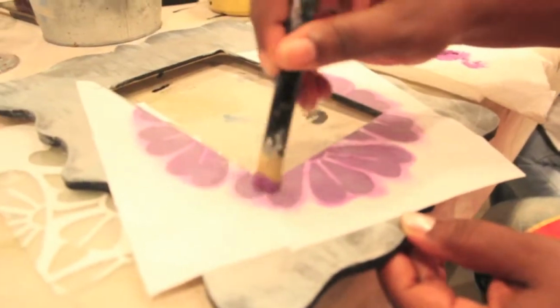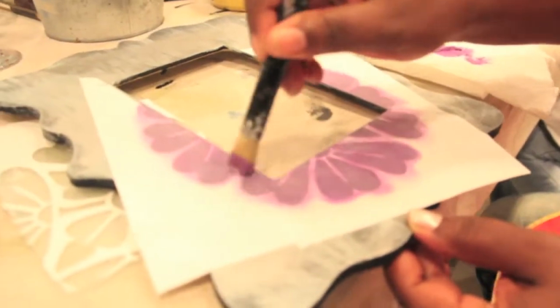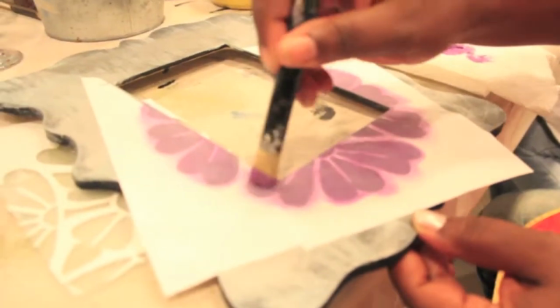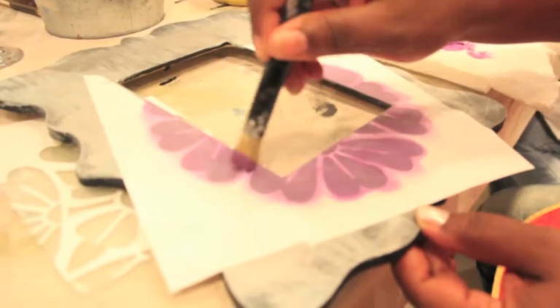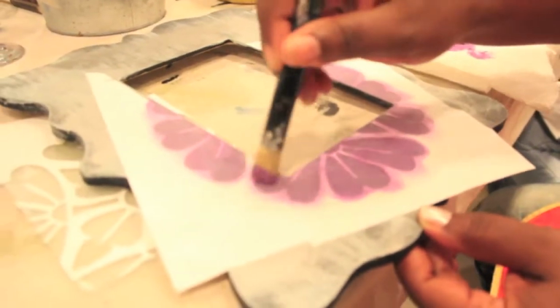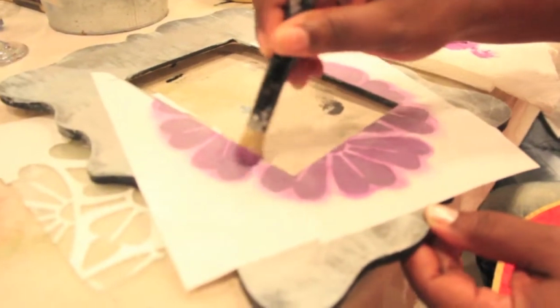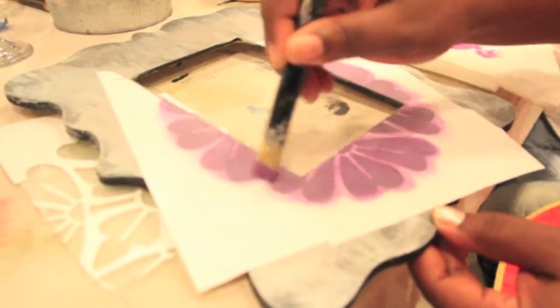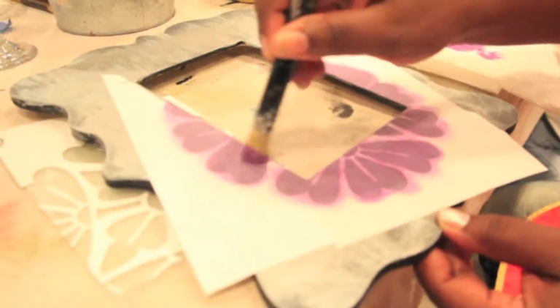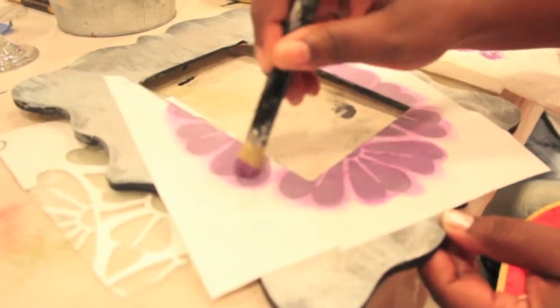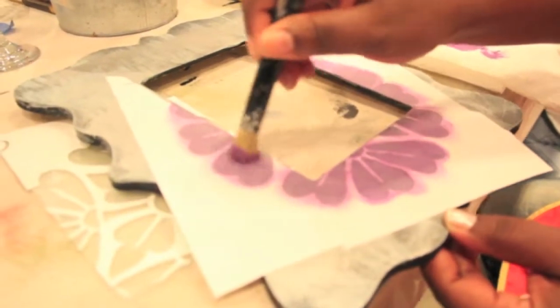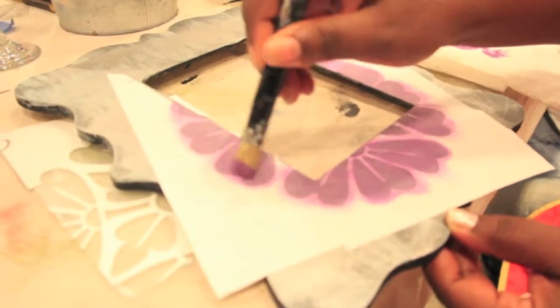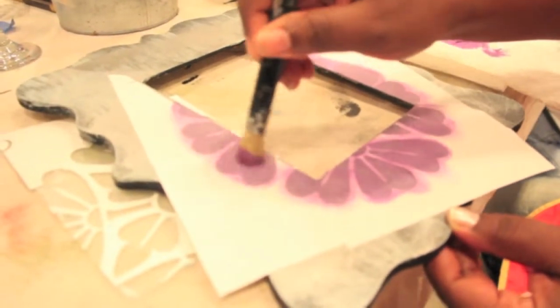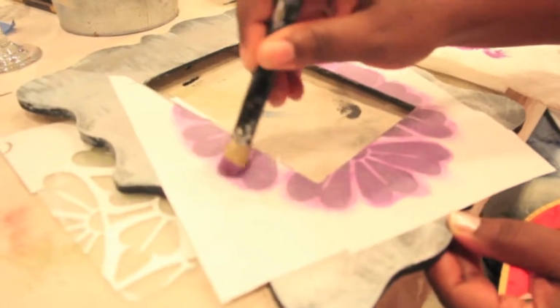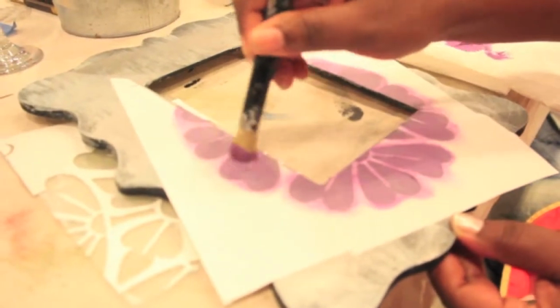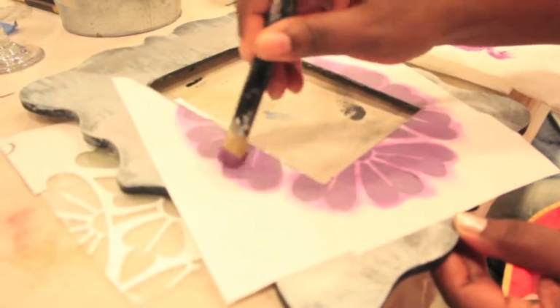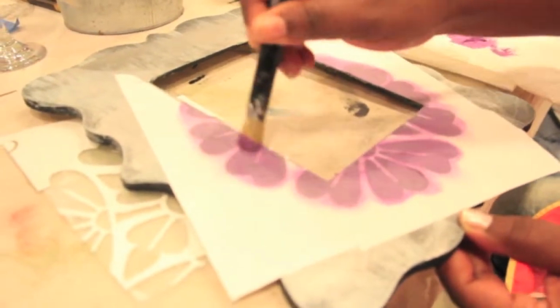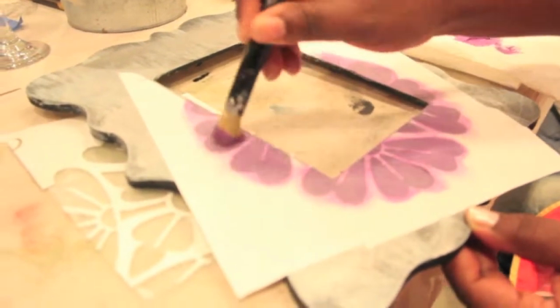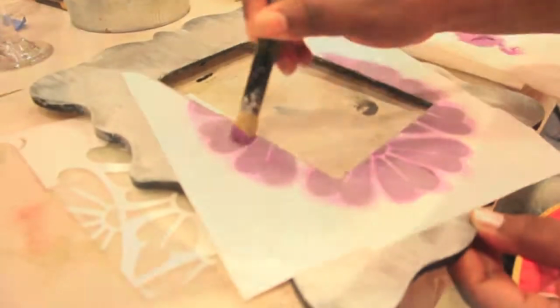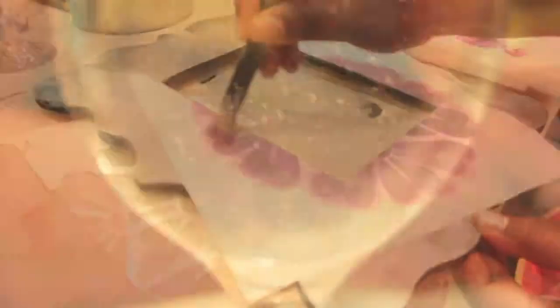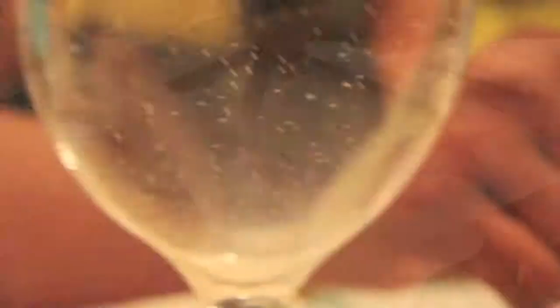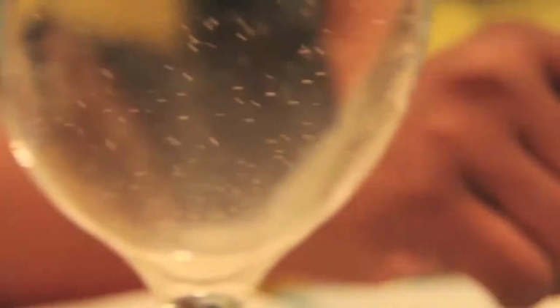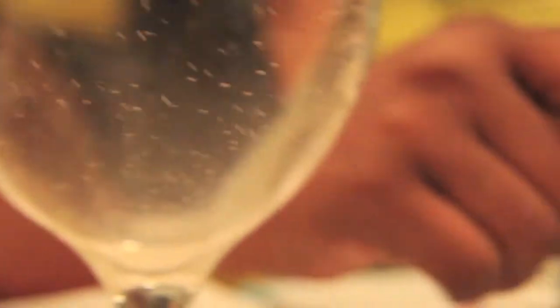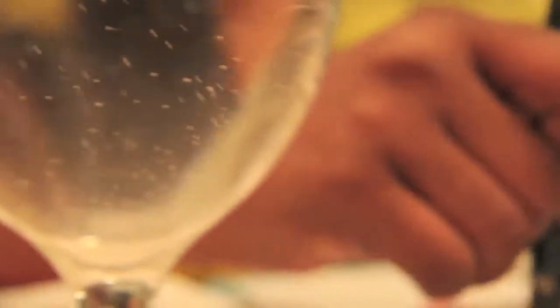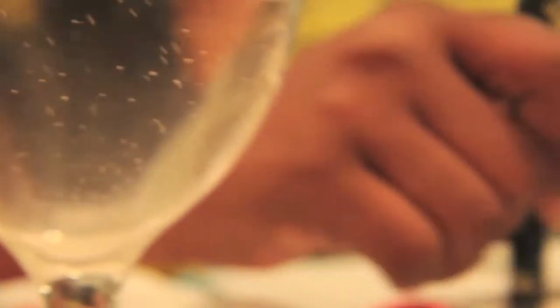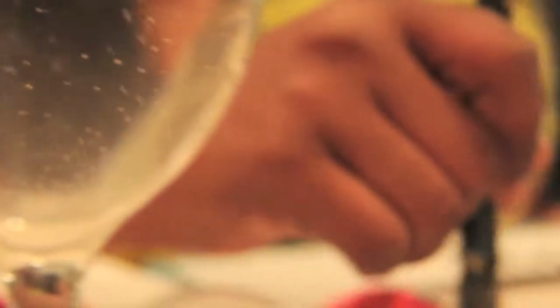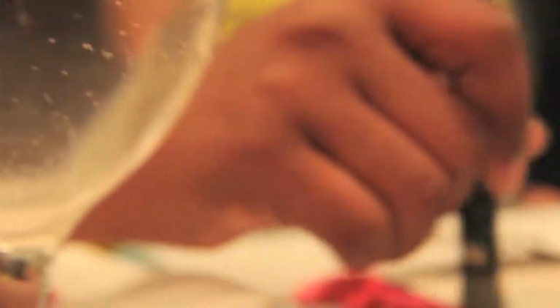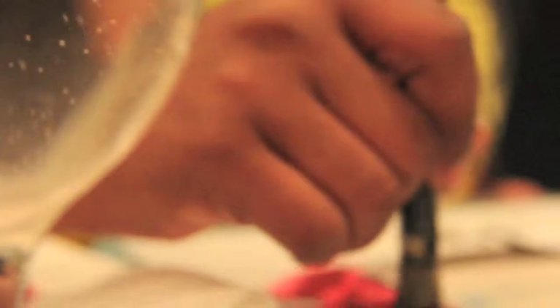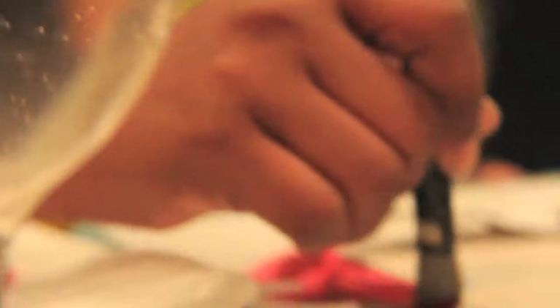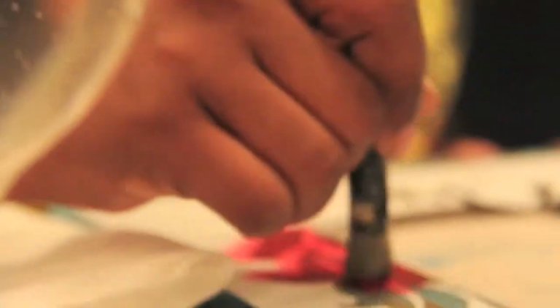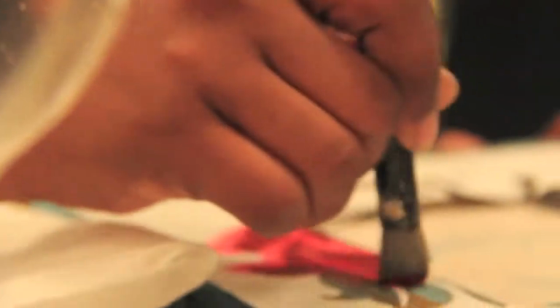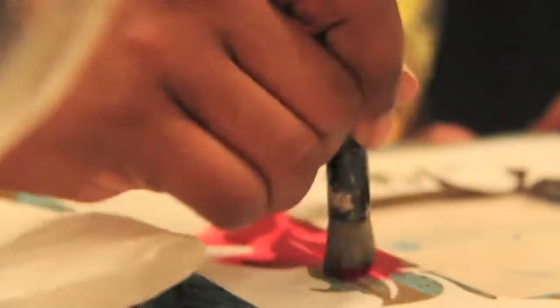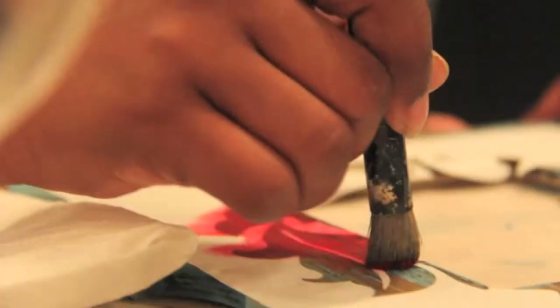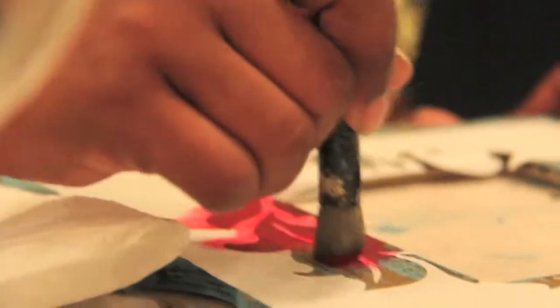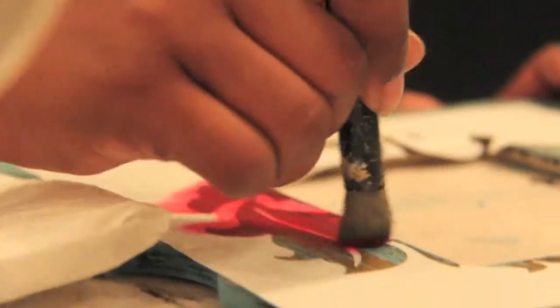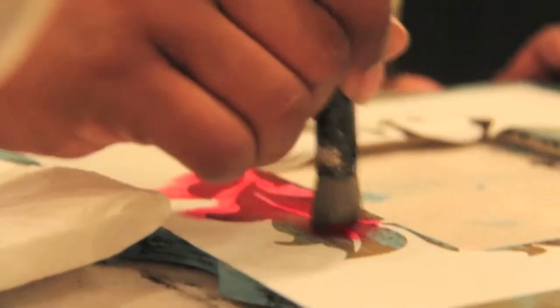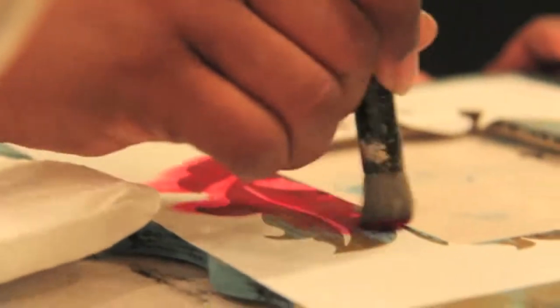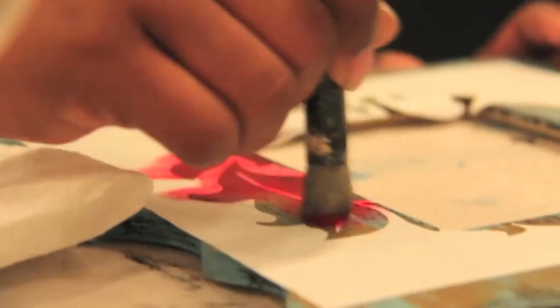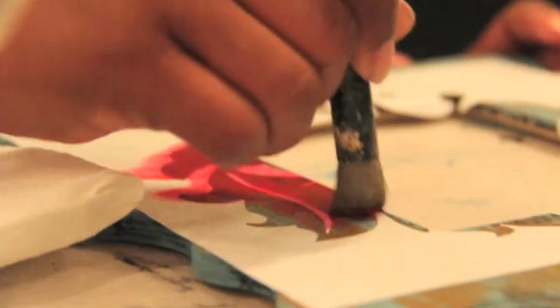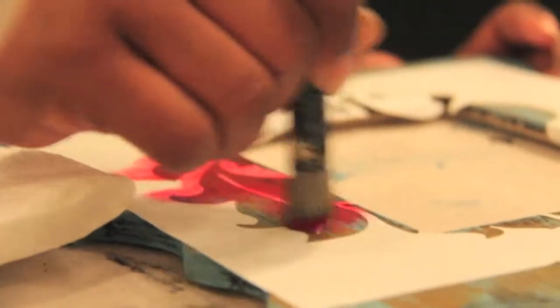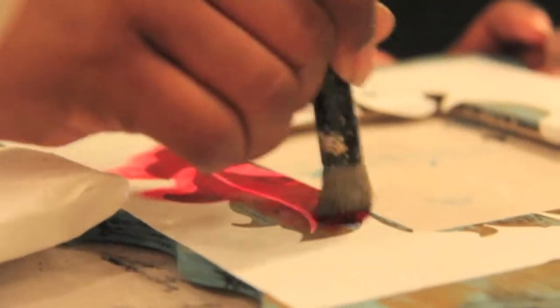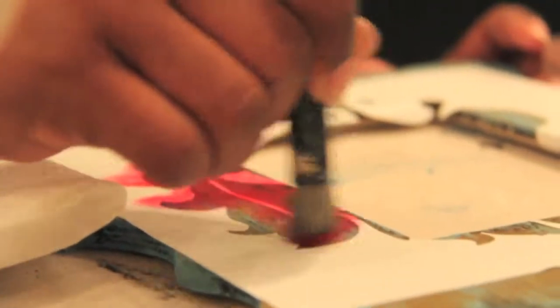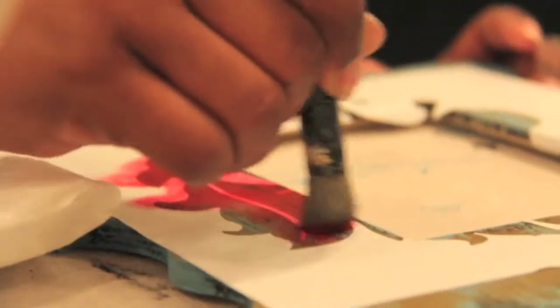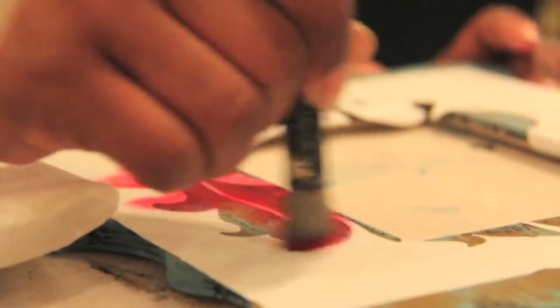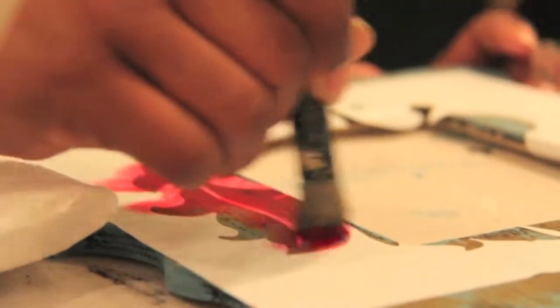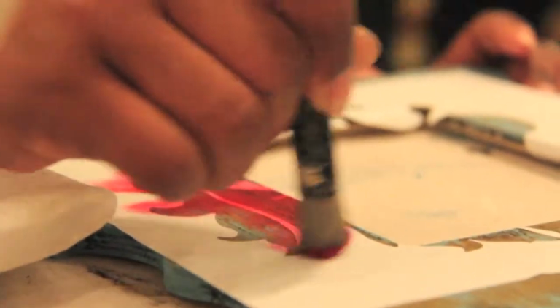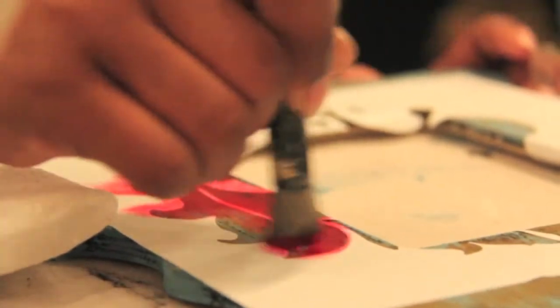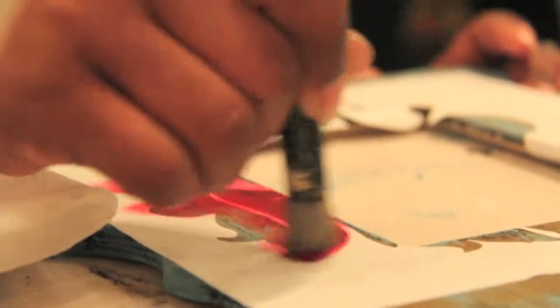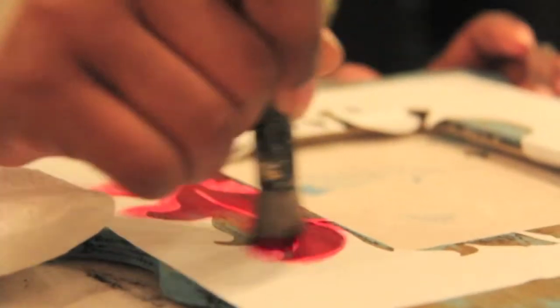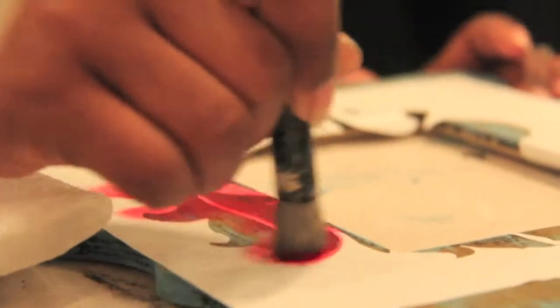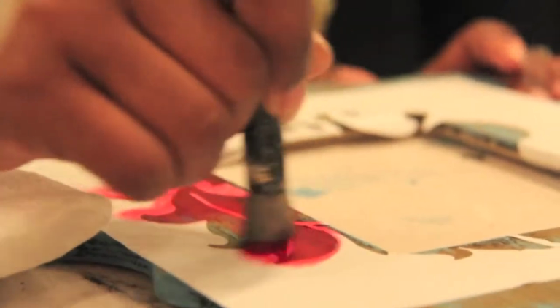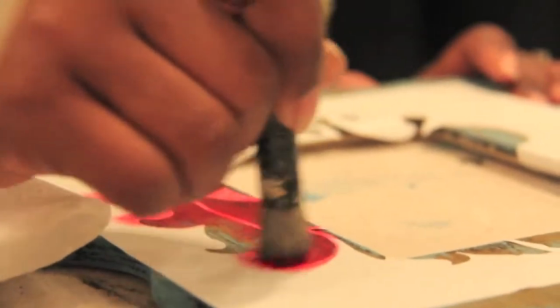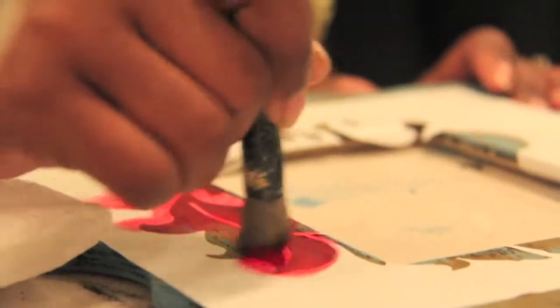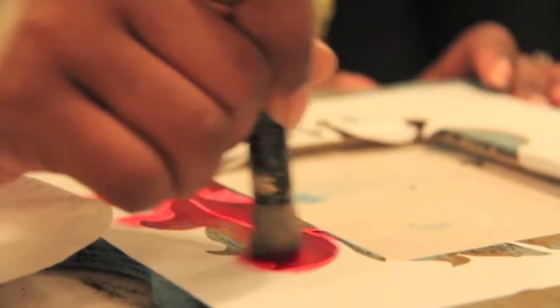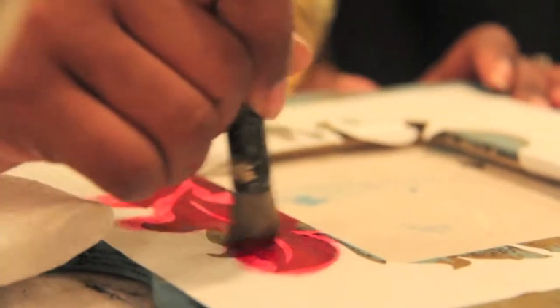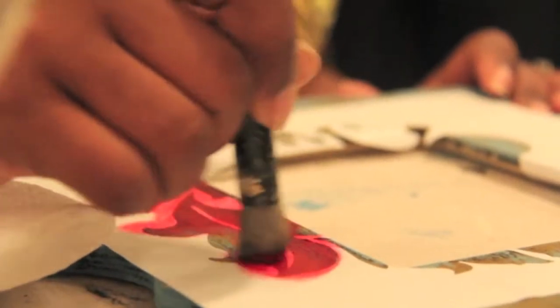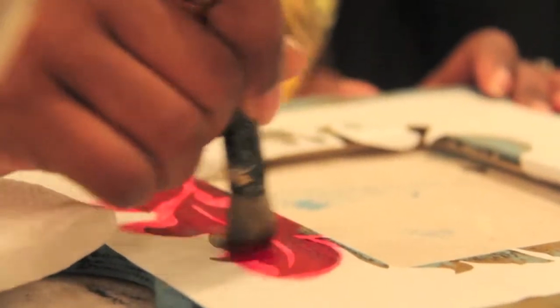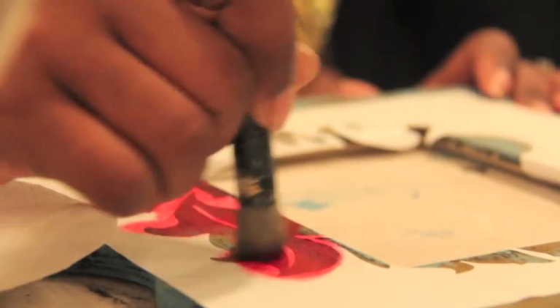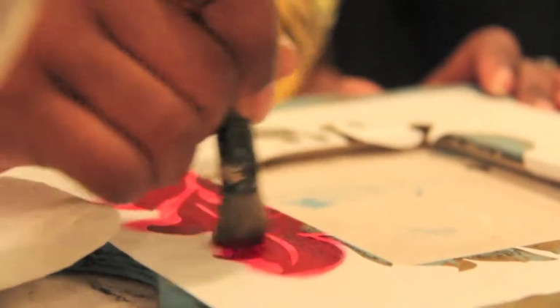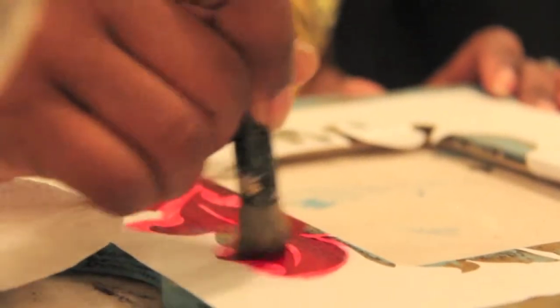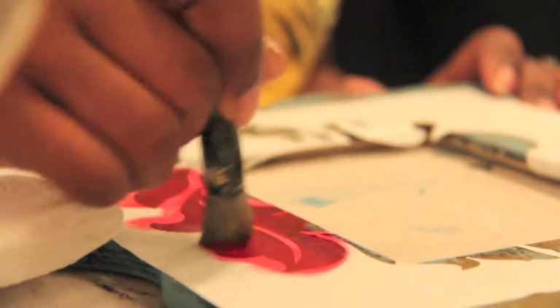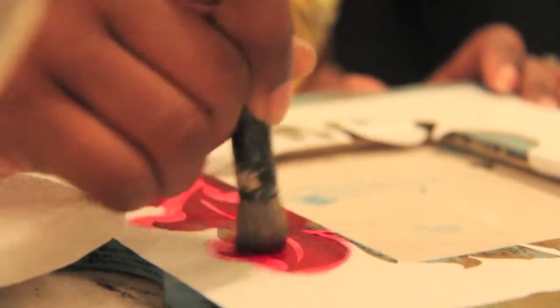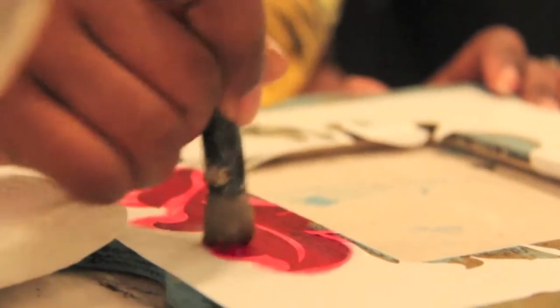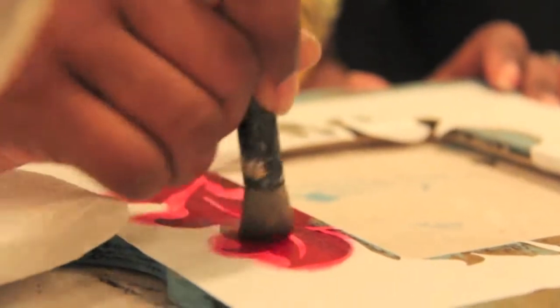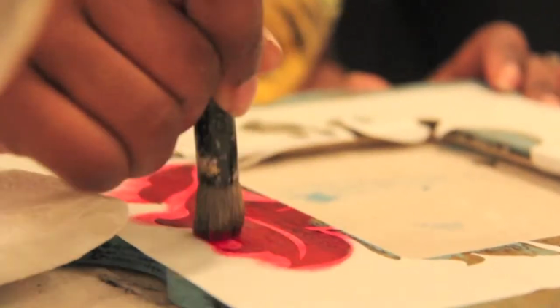A section of the design is used and applied to the frame, and then a stencil brush is used to apply the paint.